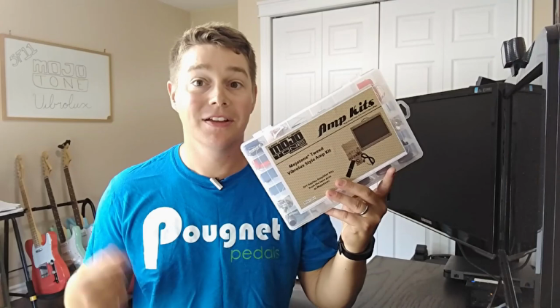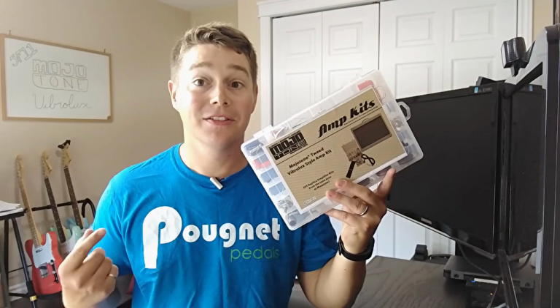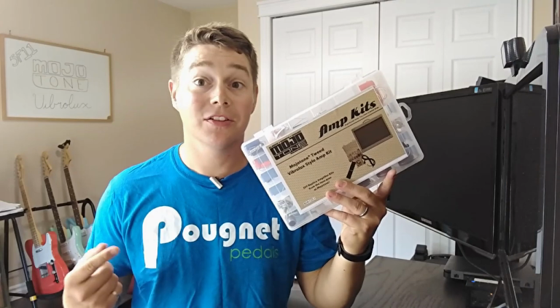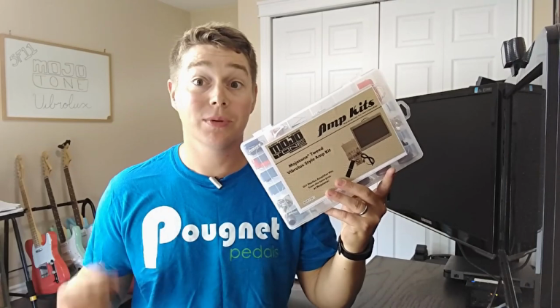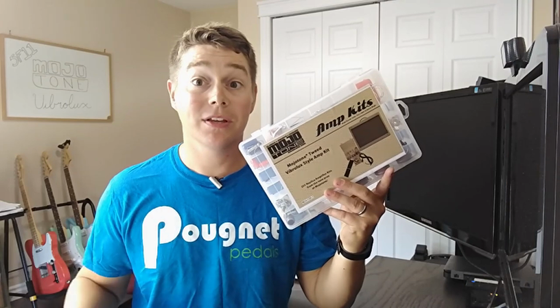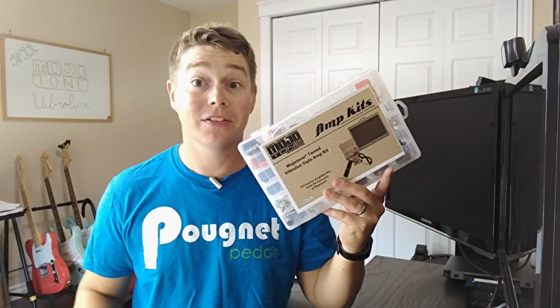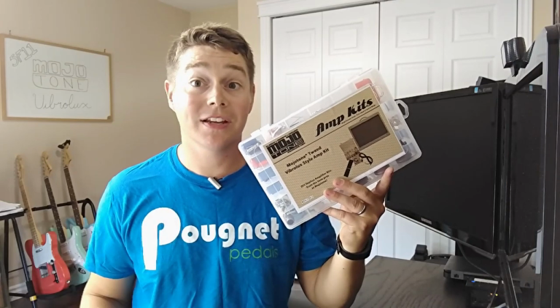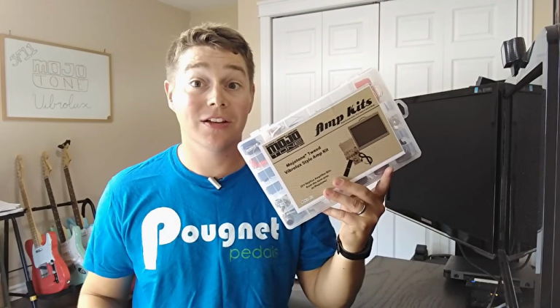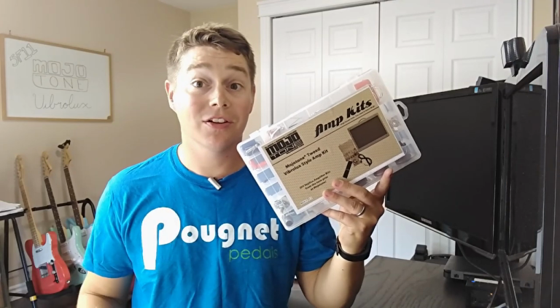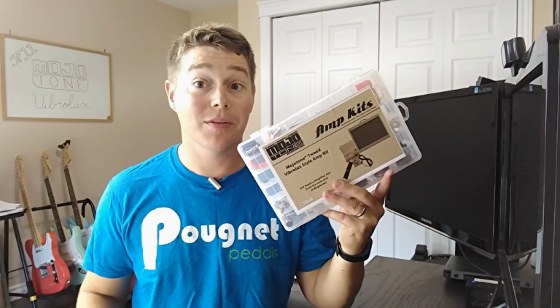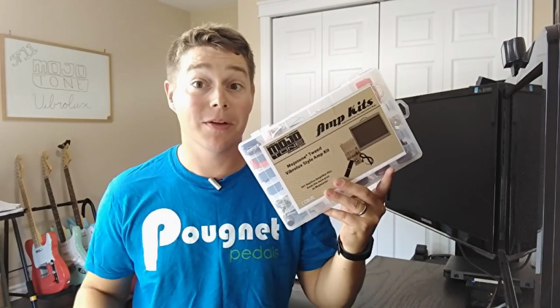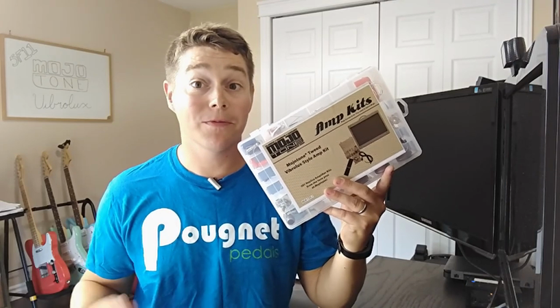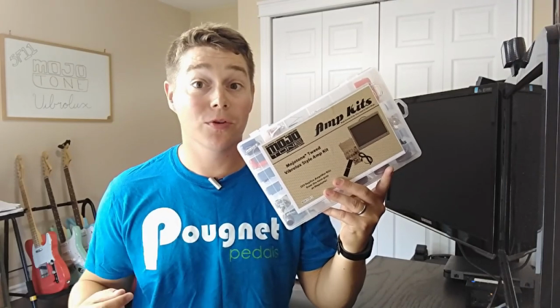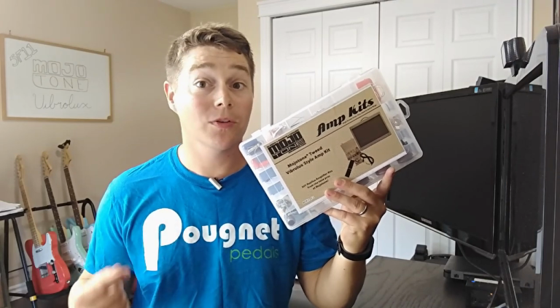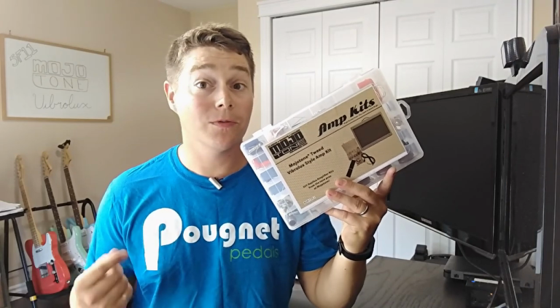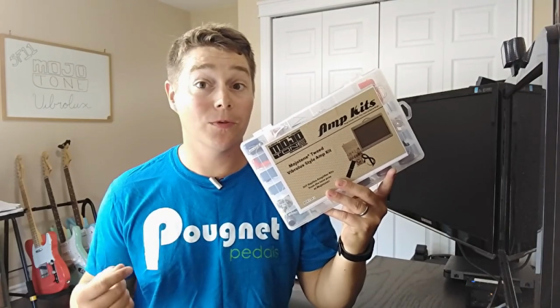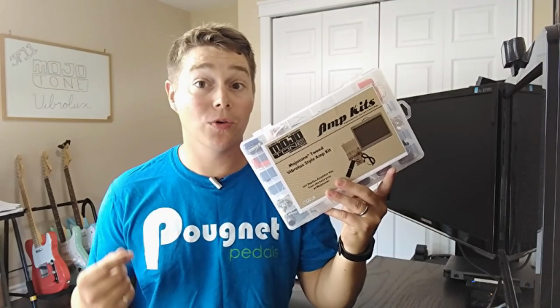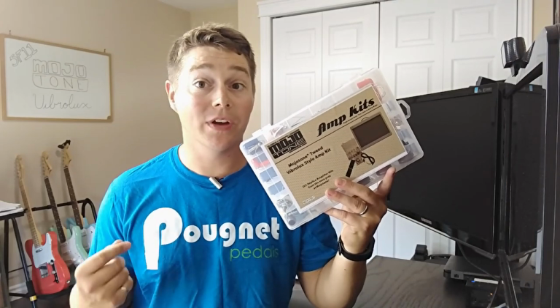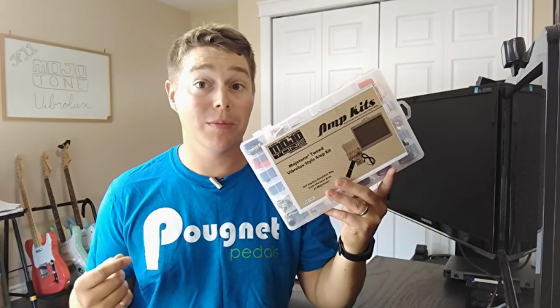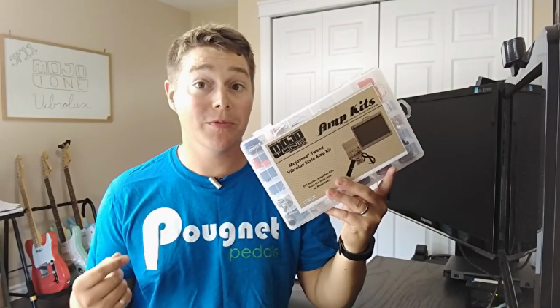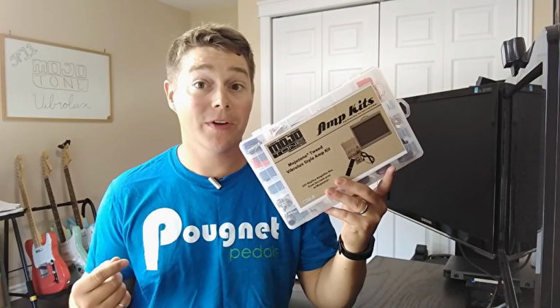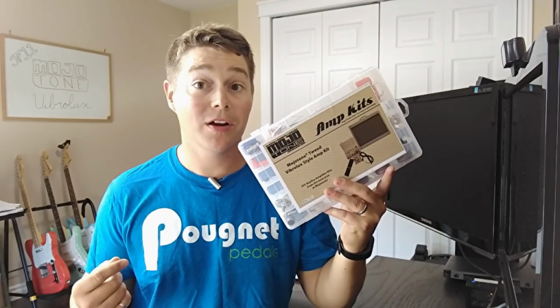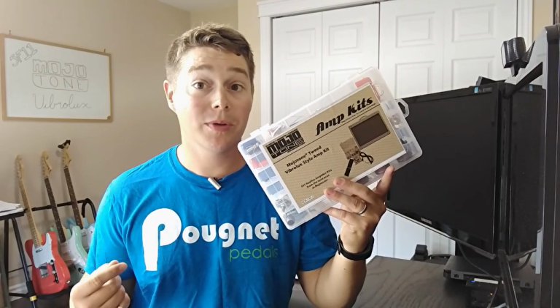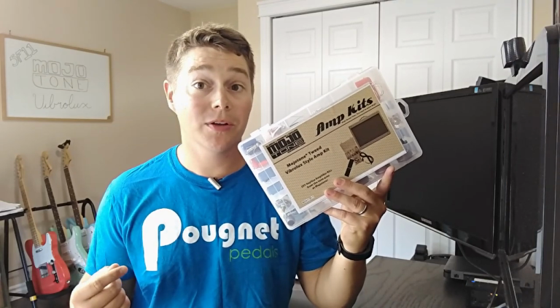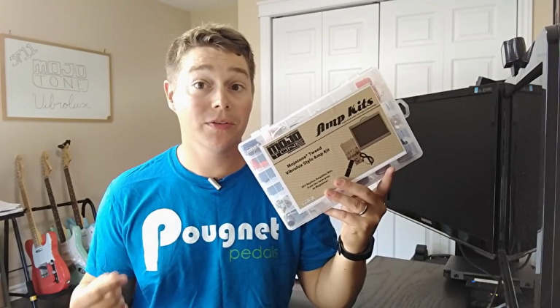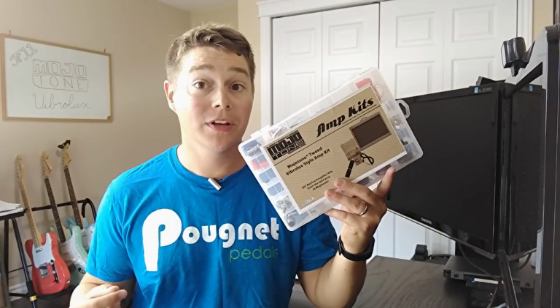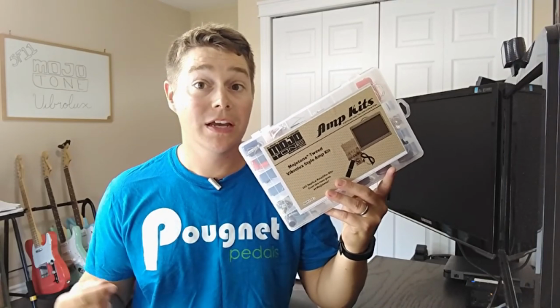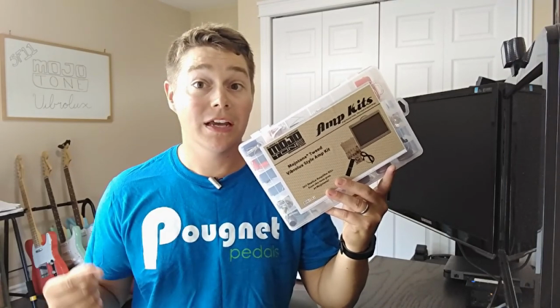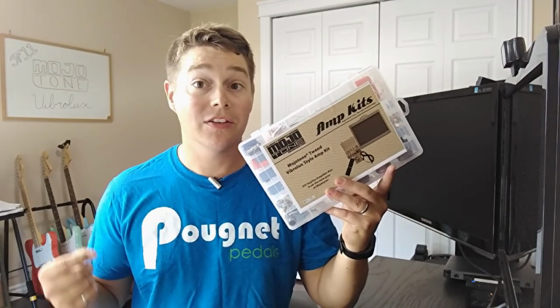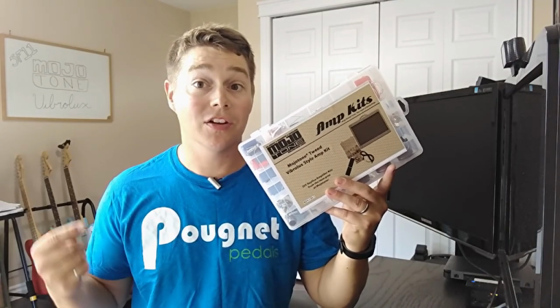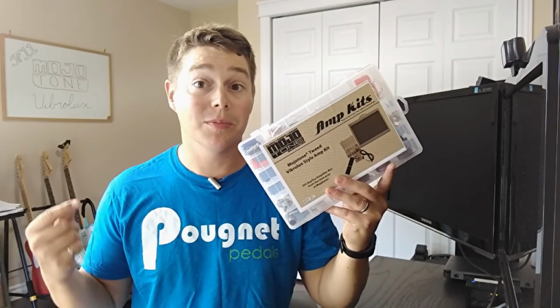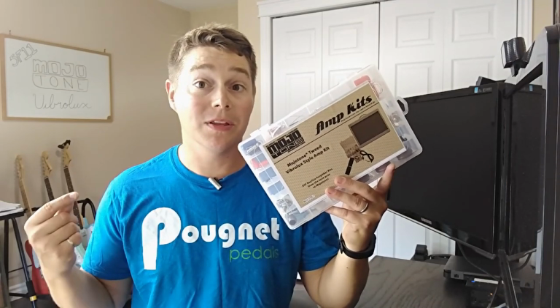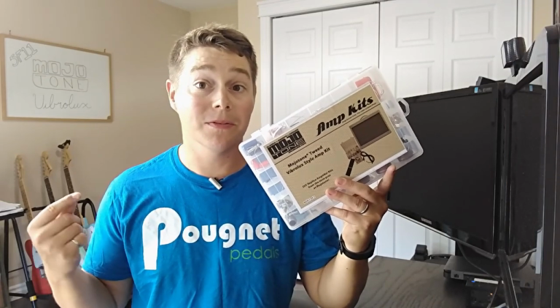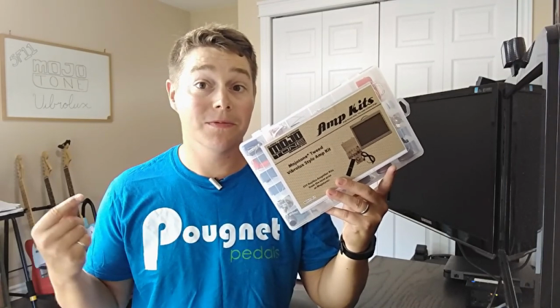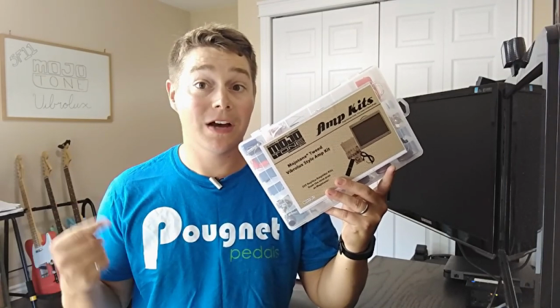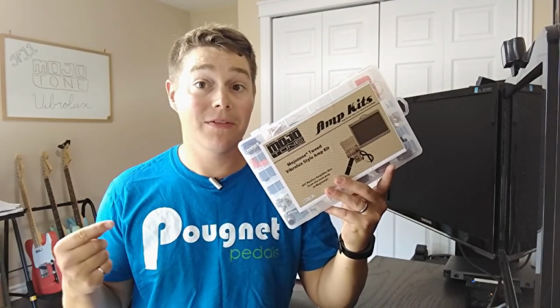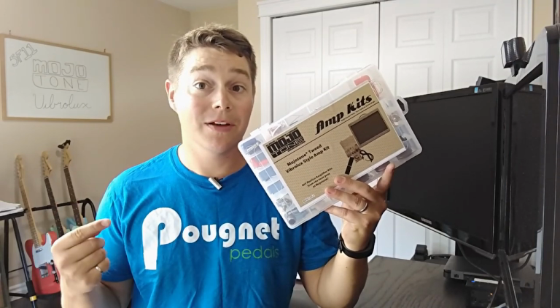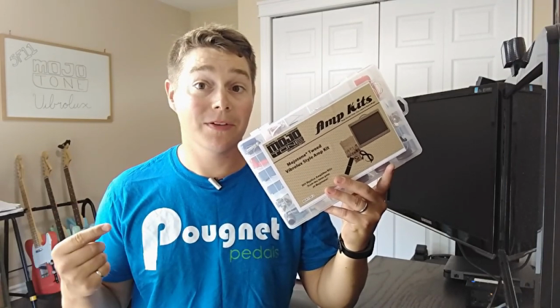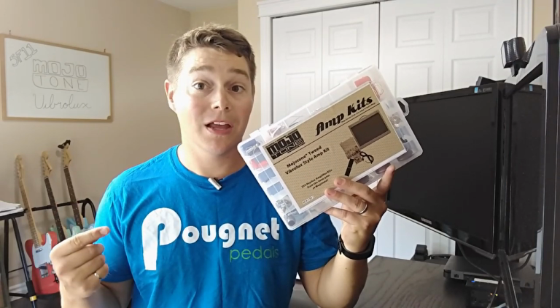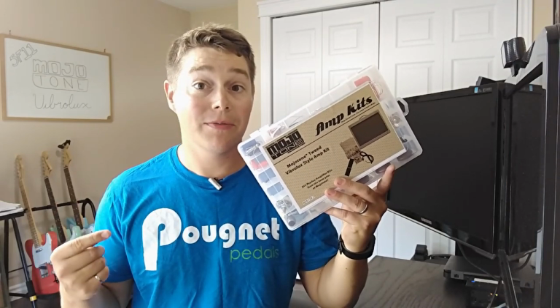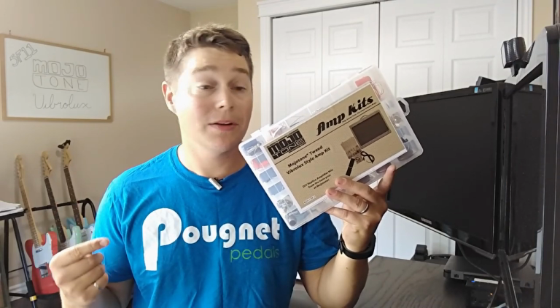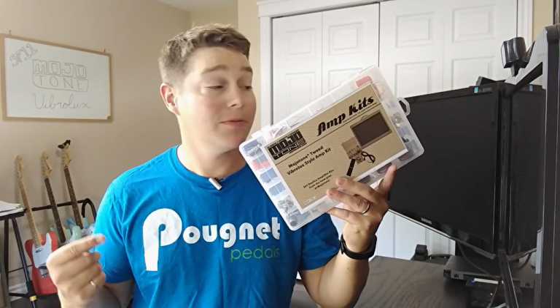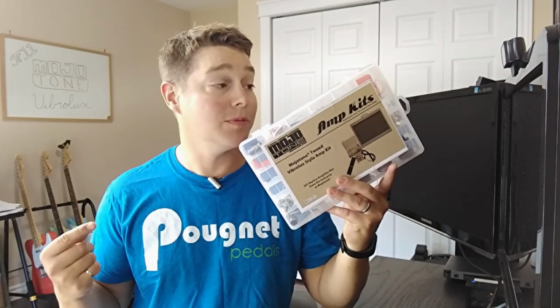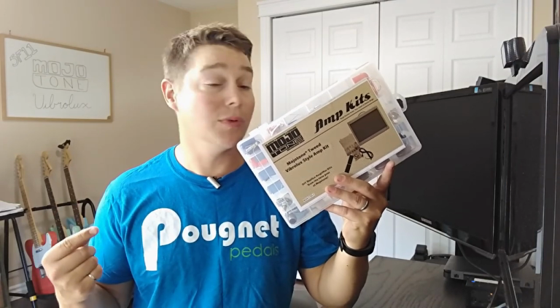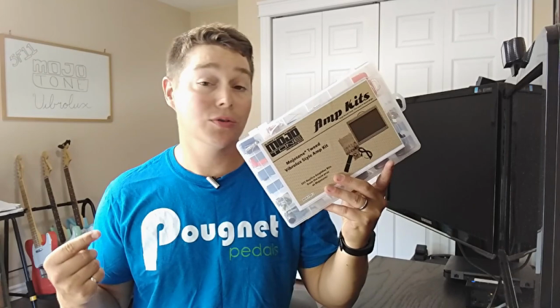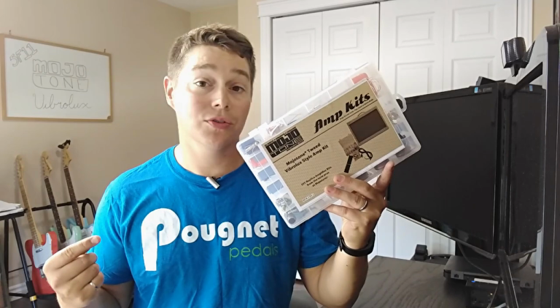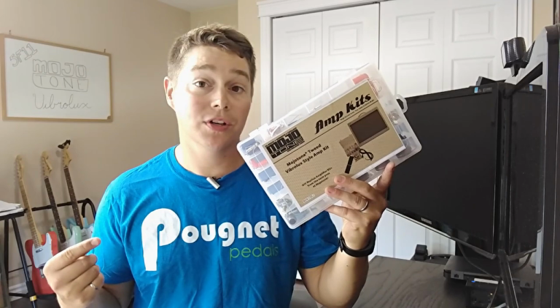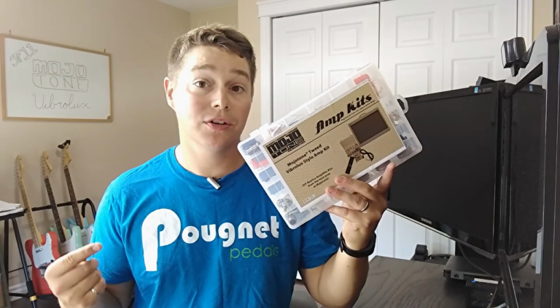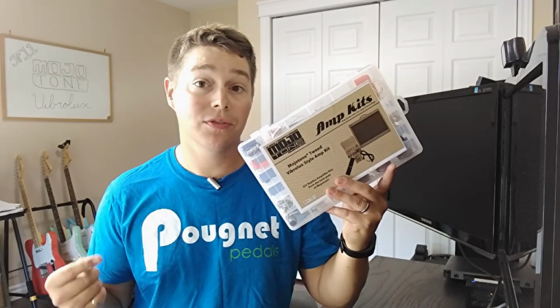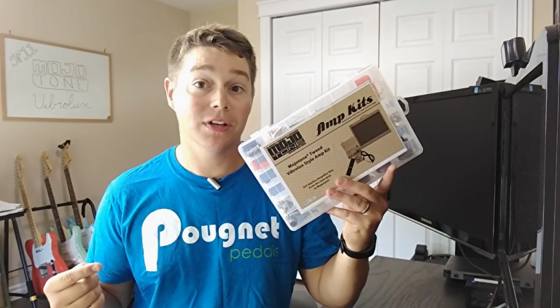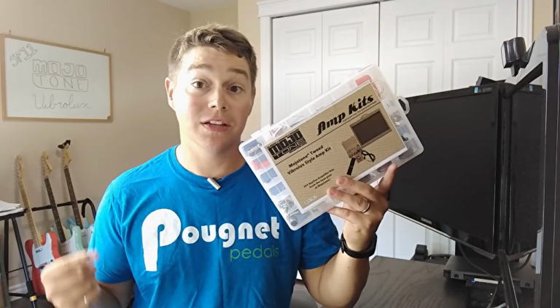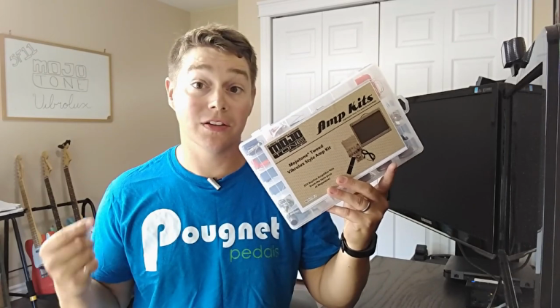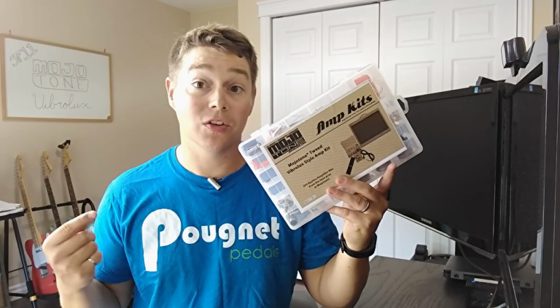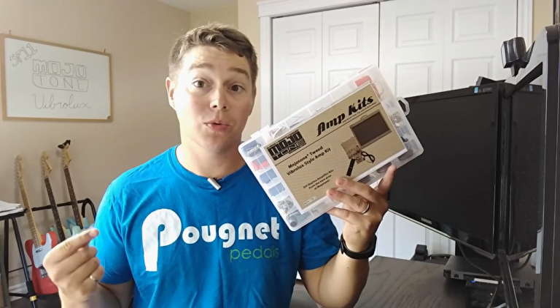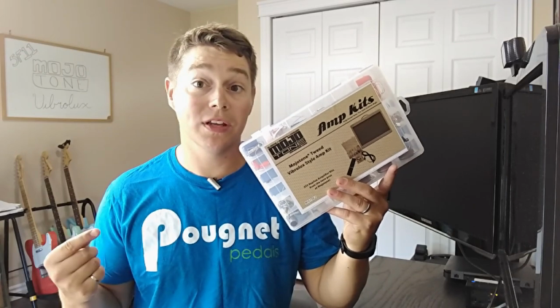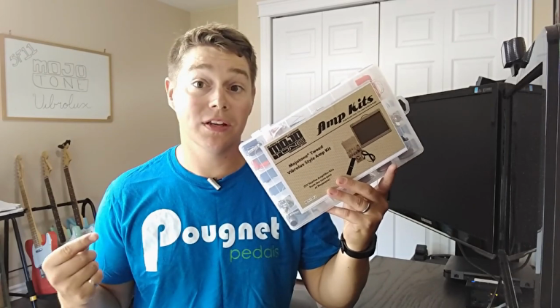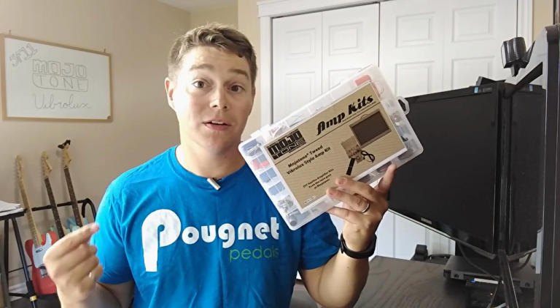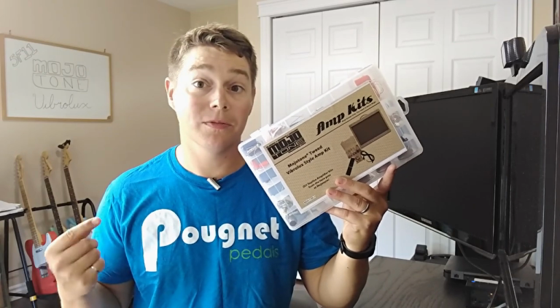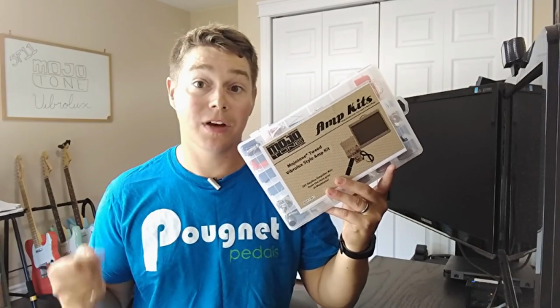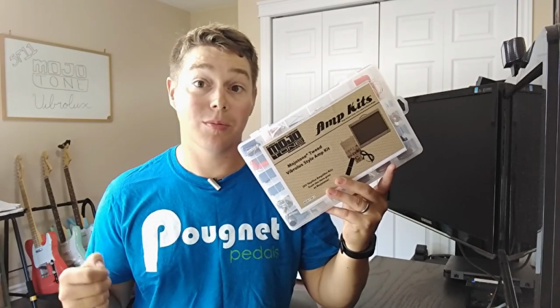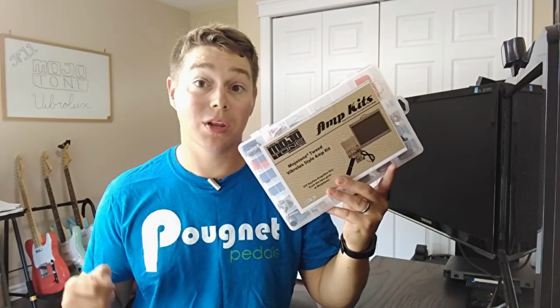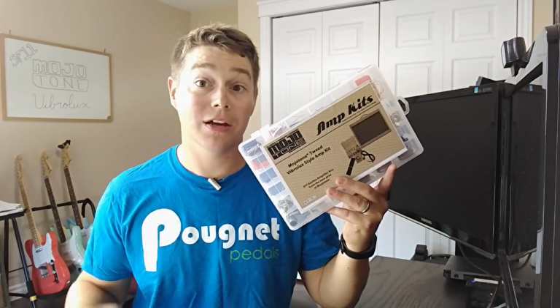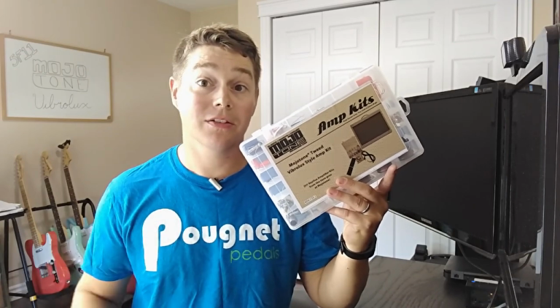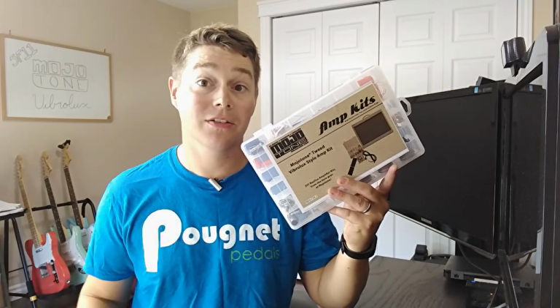This week let's take a look at my first full amplifier build. It's going to be the 5F11 from Mojotone — it's a Tweed Vibrolux.